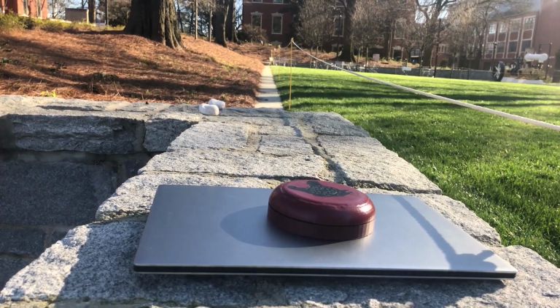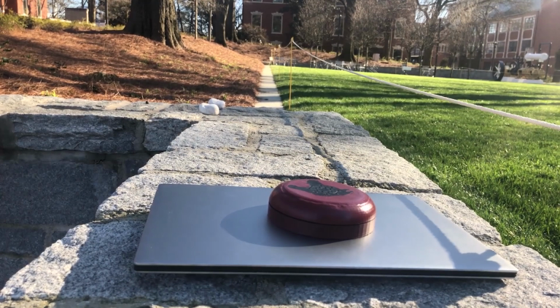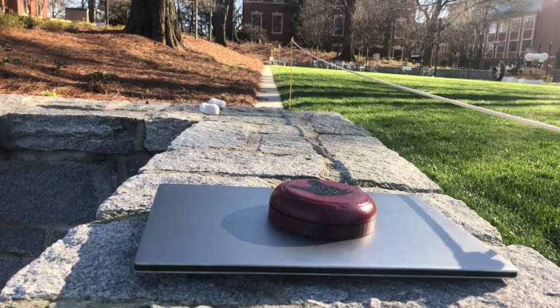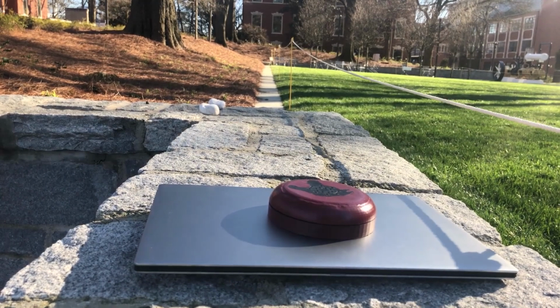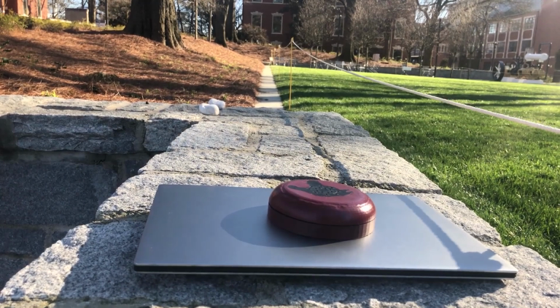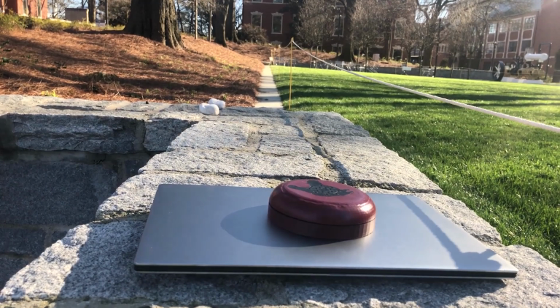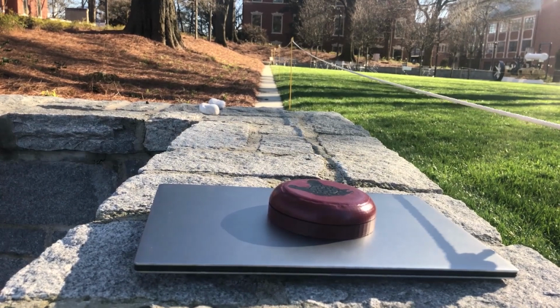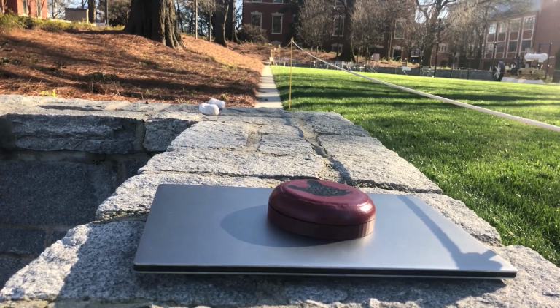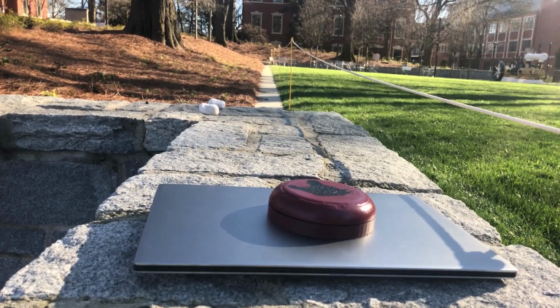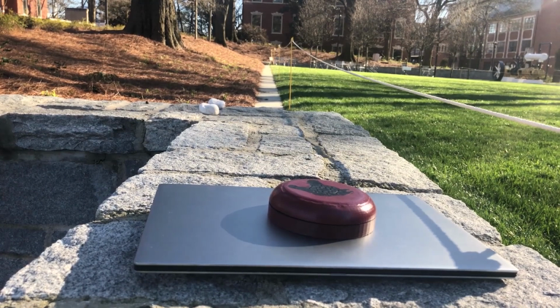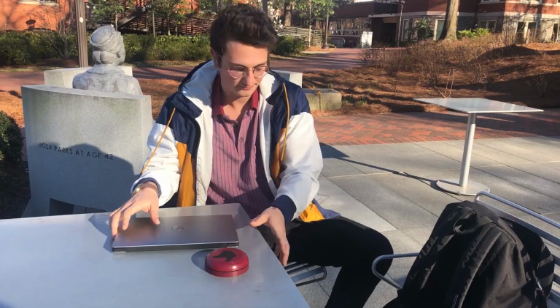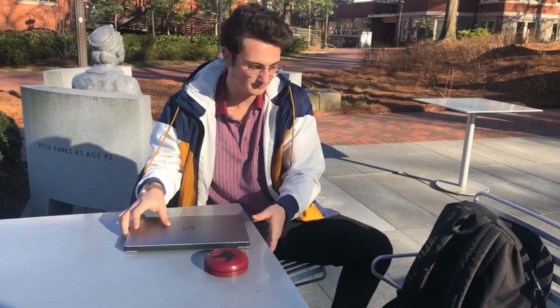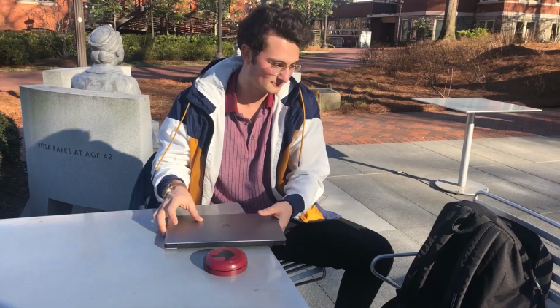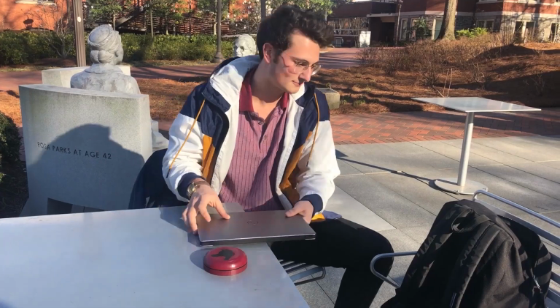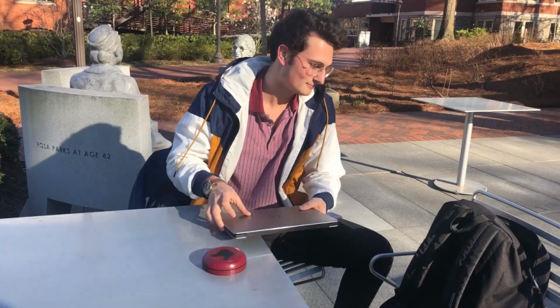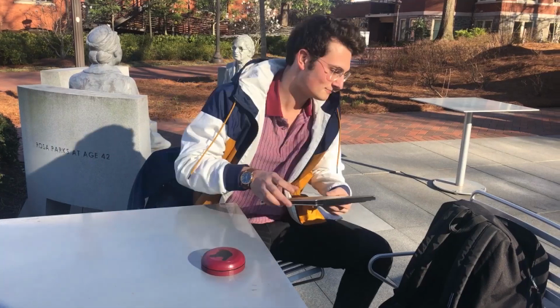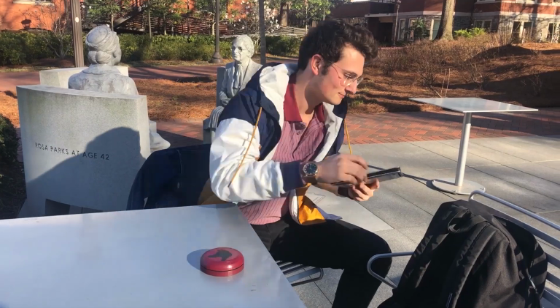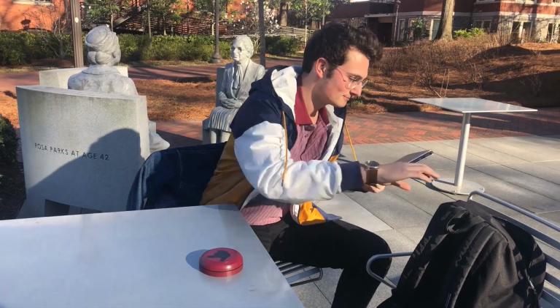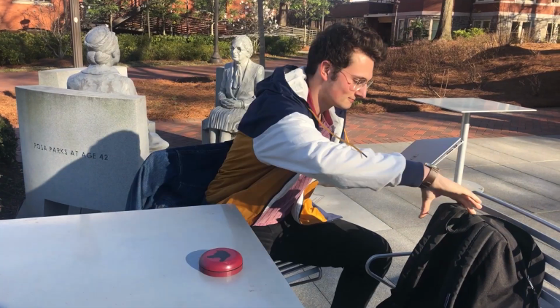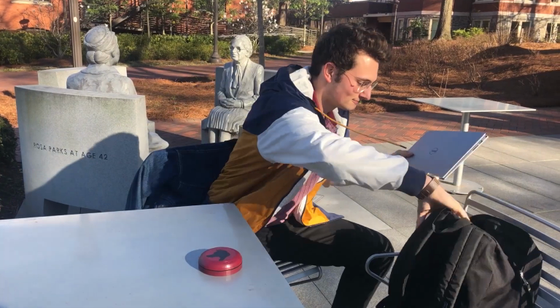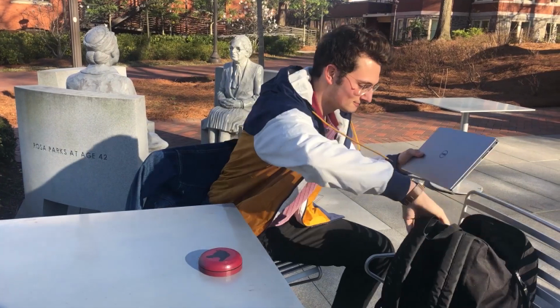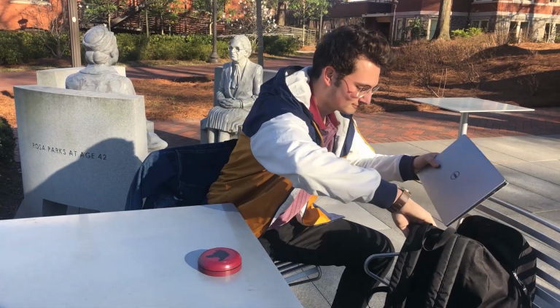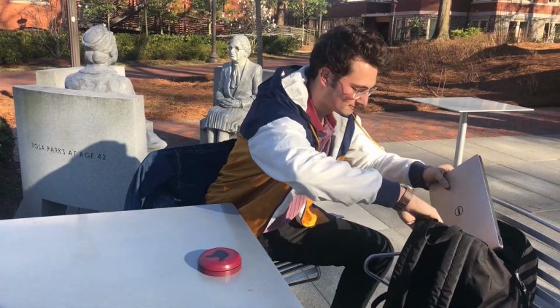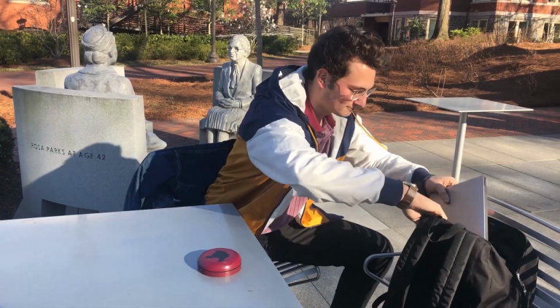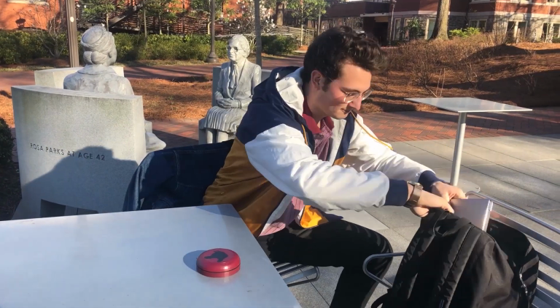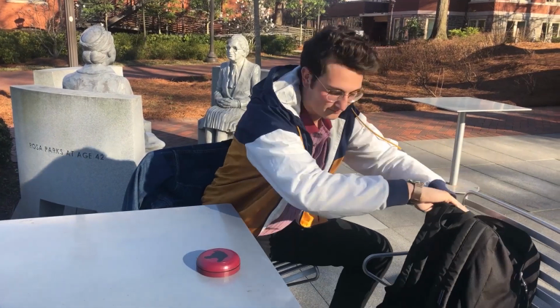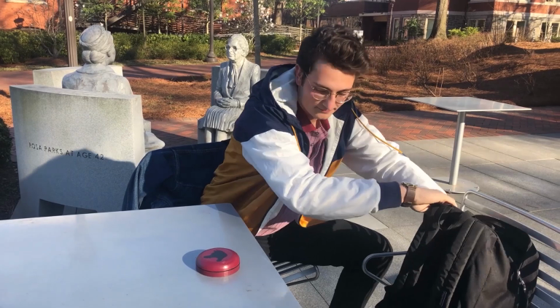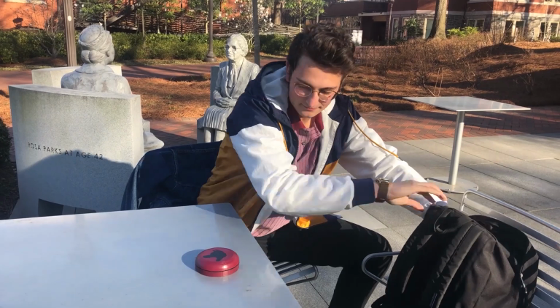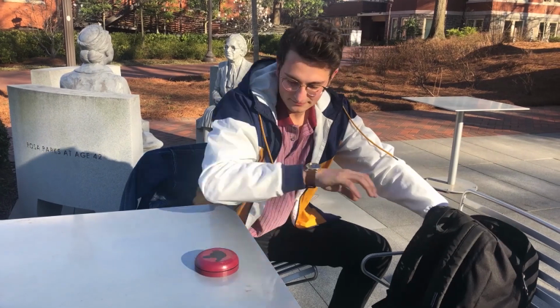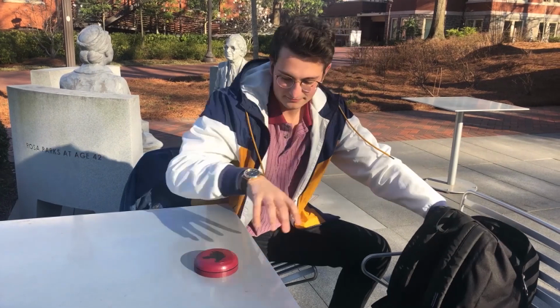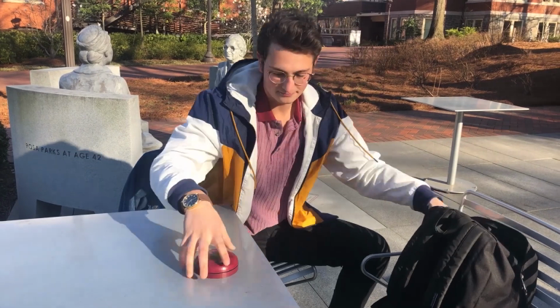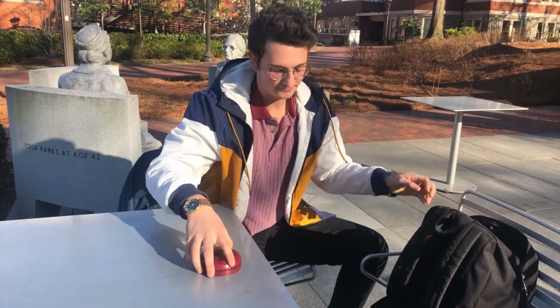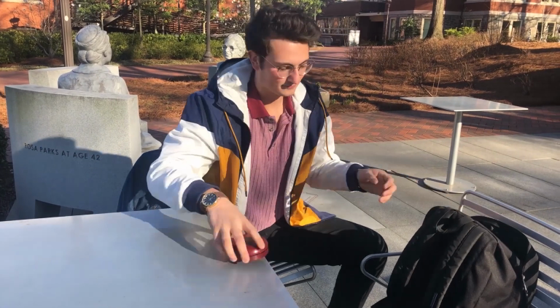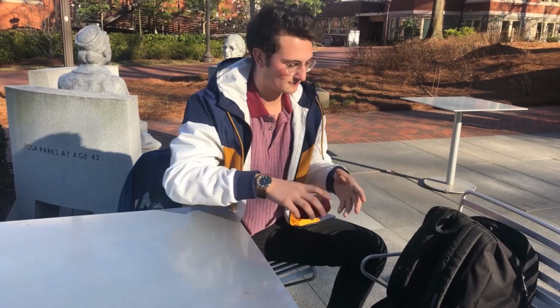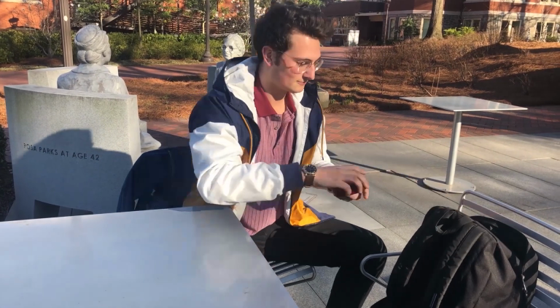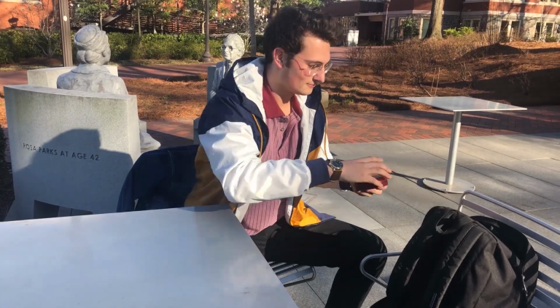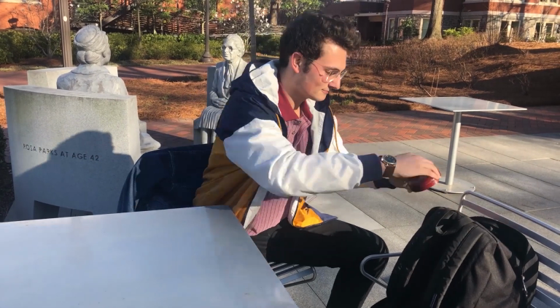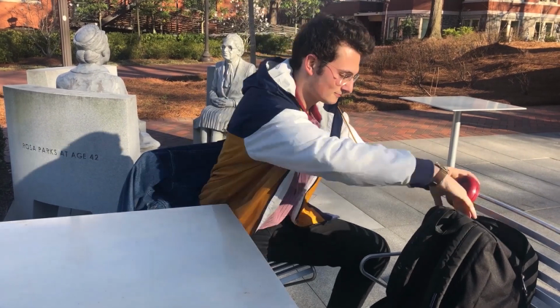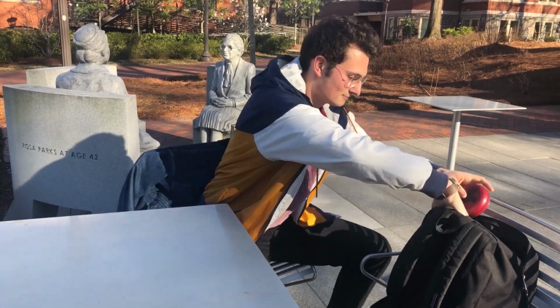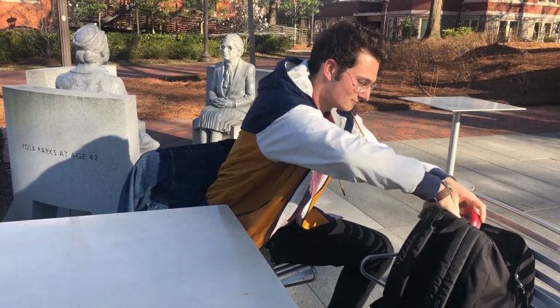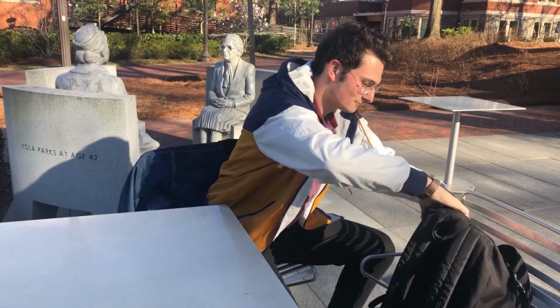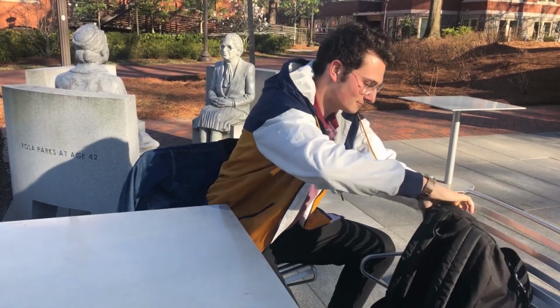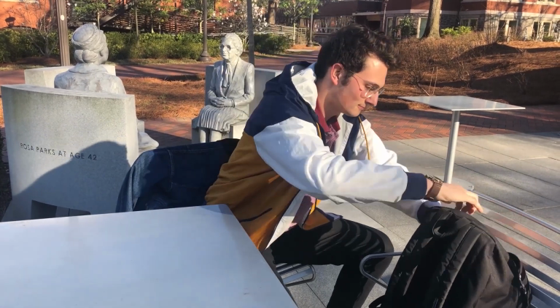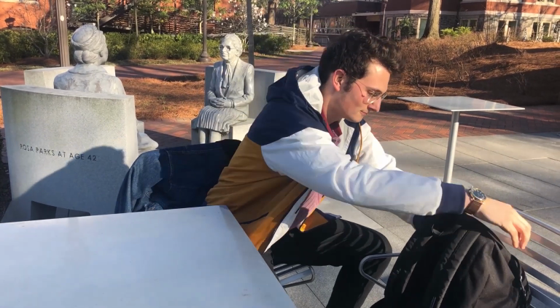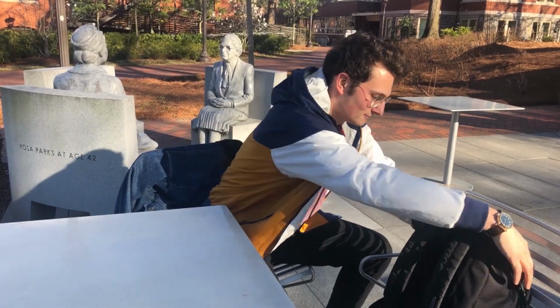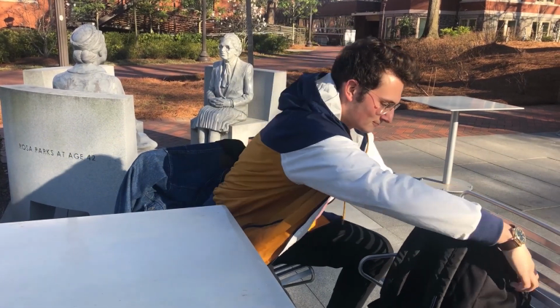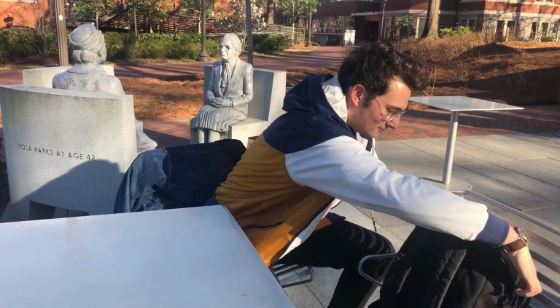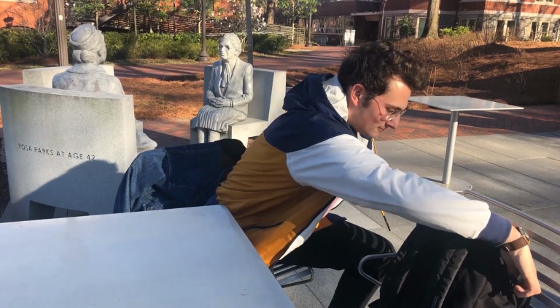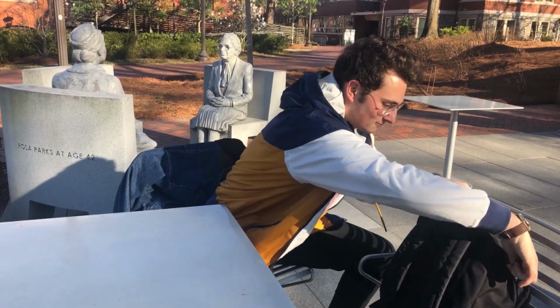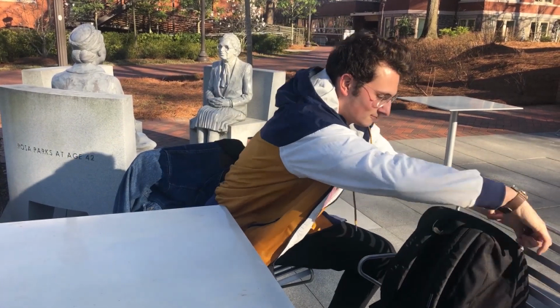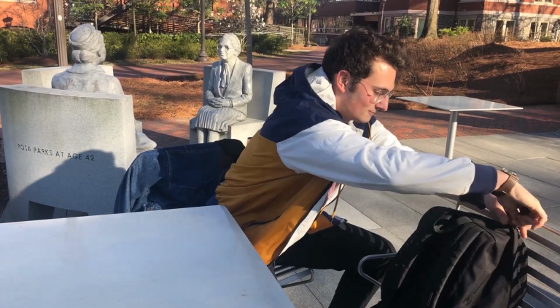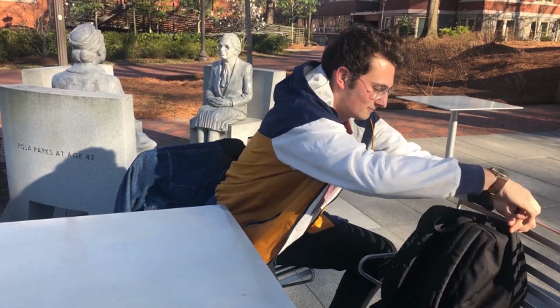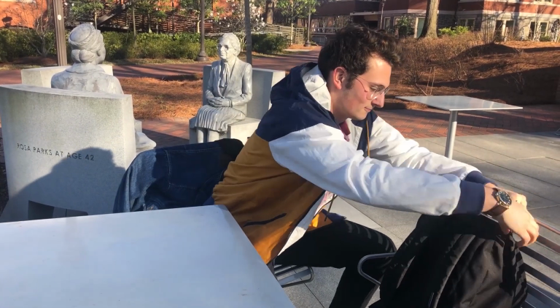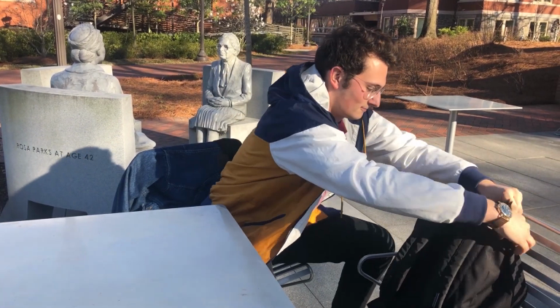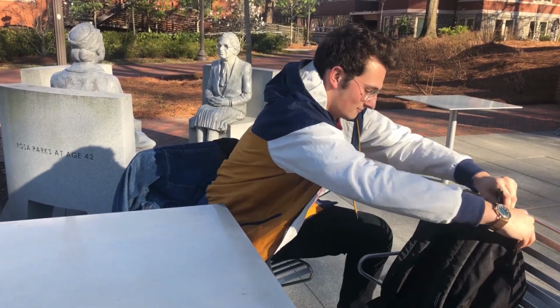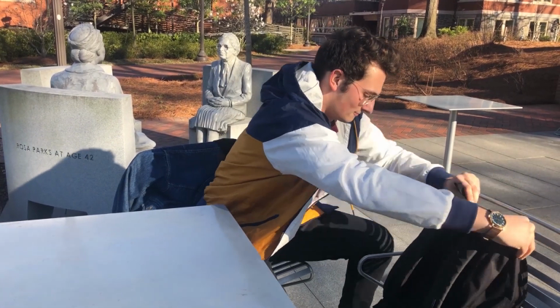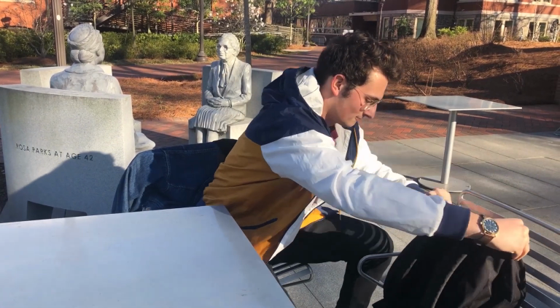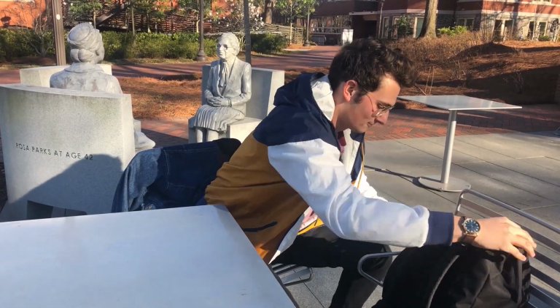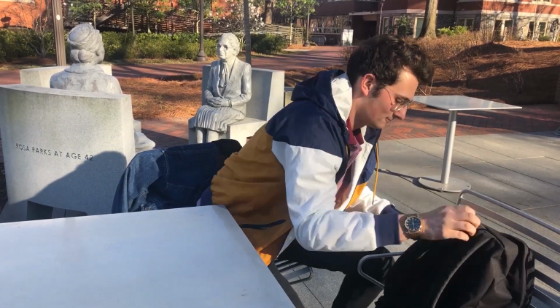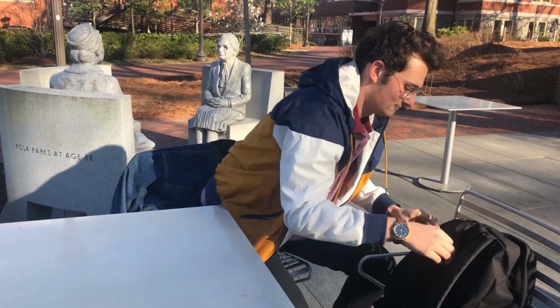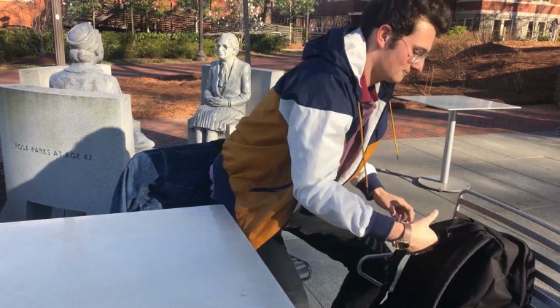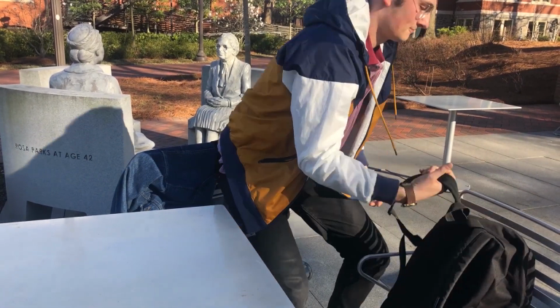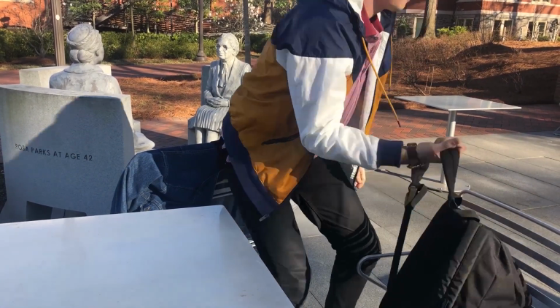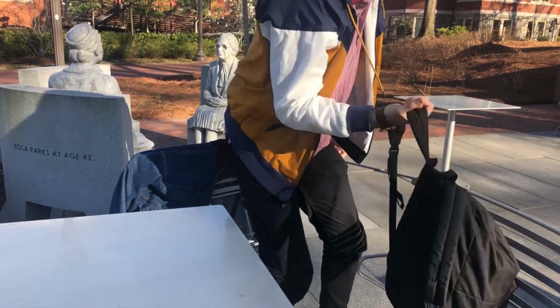It doesn't take up much space in my backpack, it can fit in my back pocket, it's slim, and ideally we're going to make it 50% slimmer.